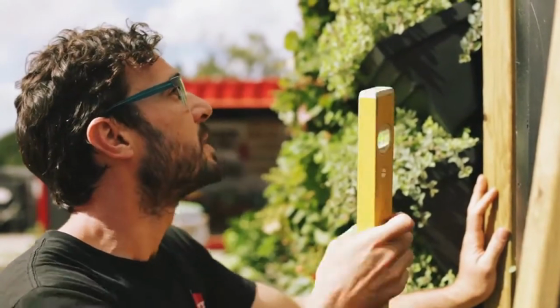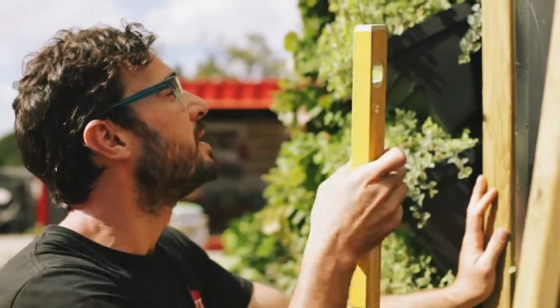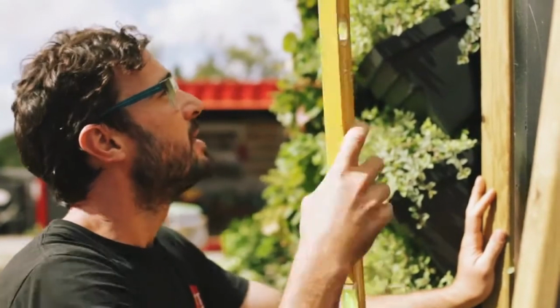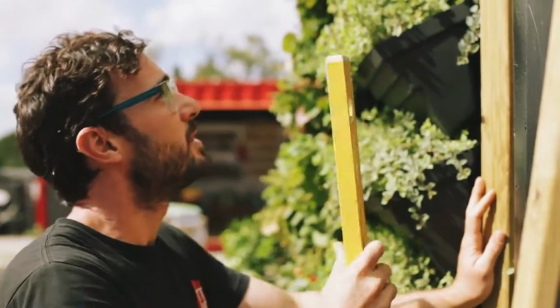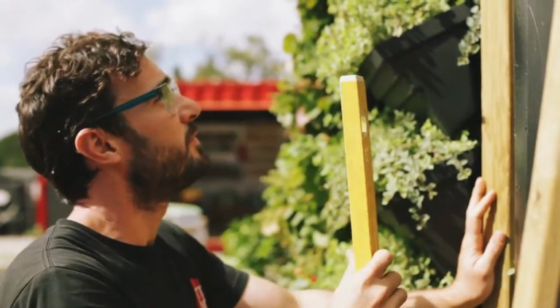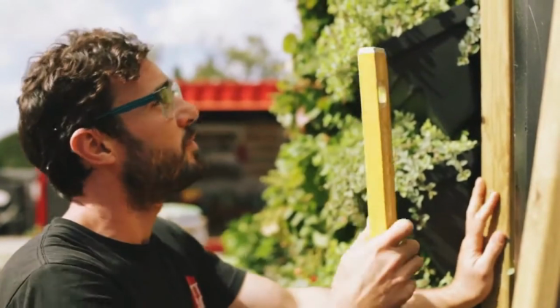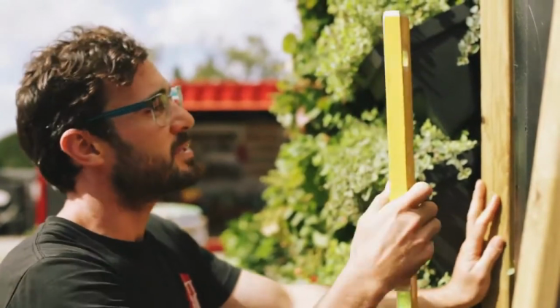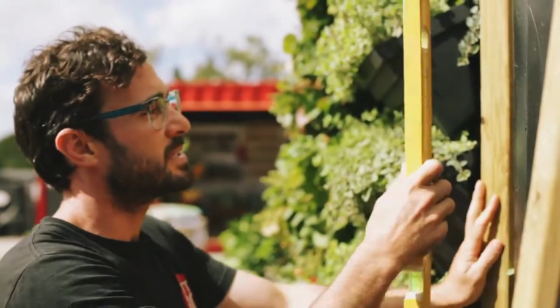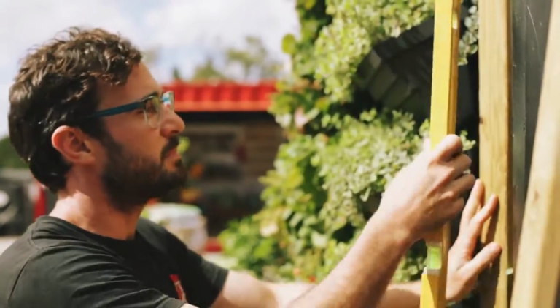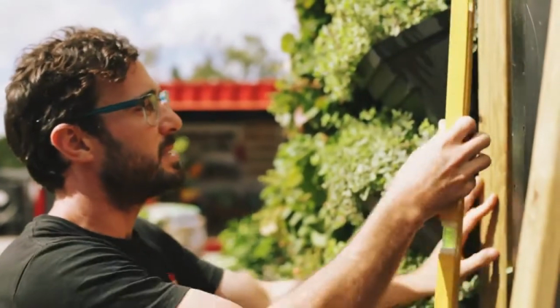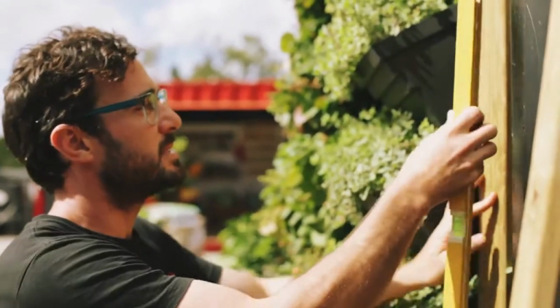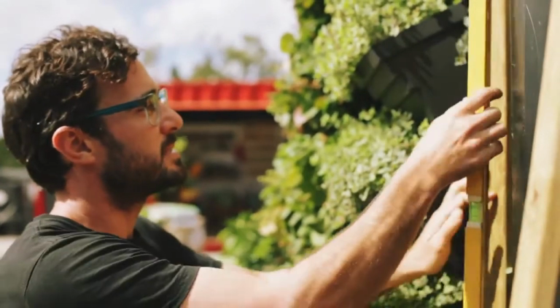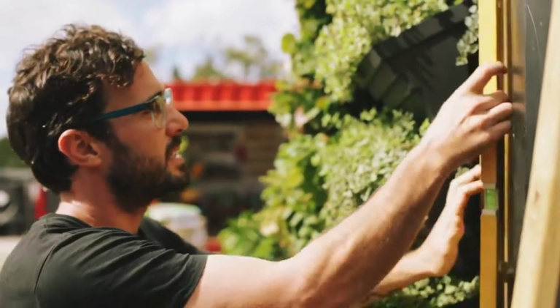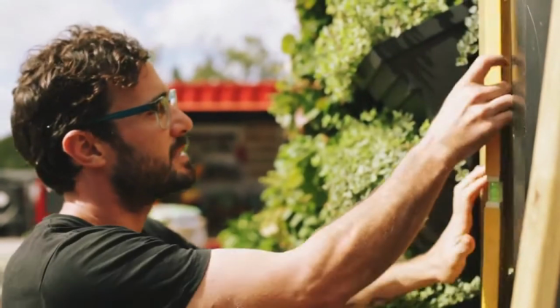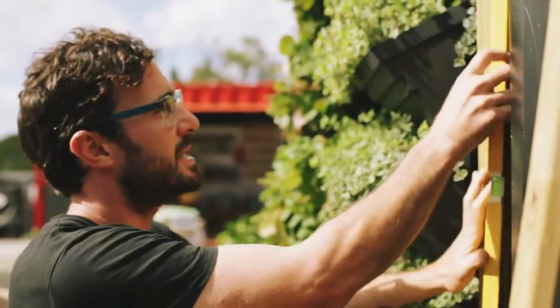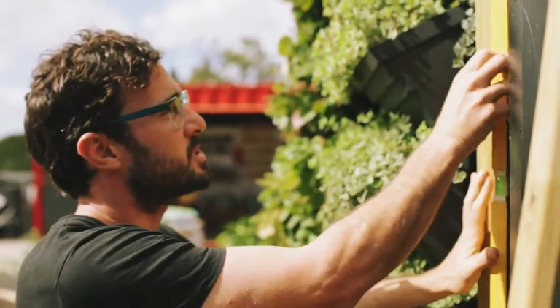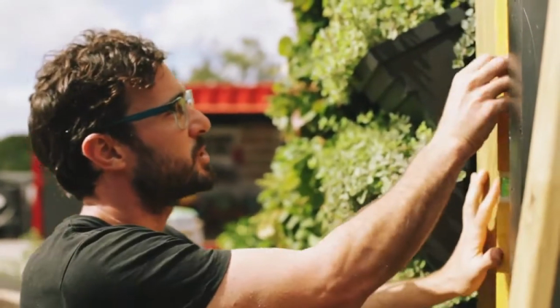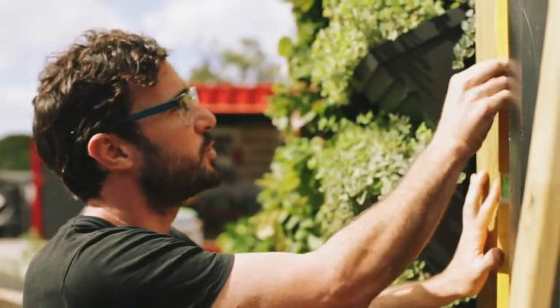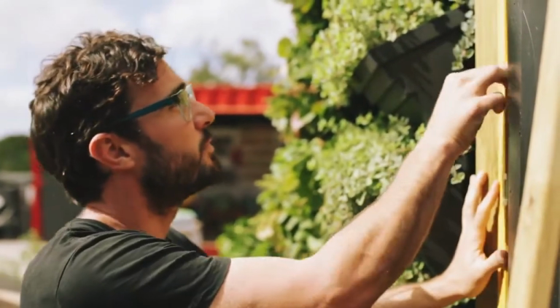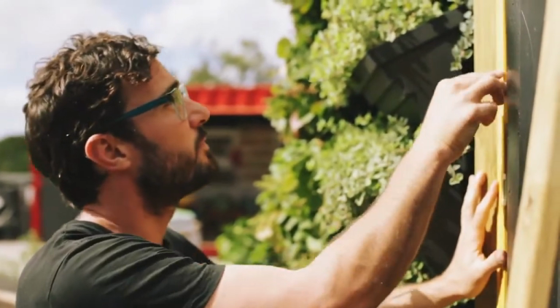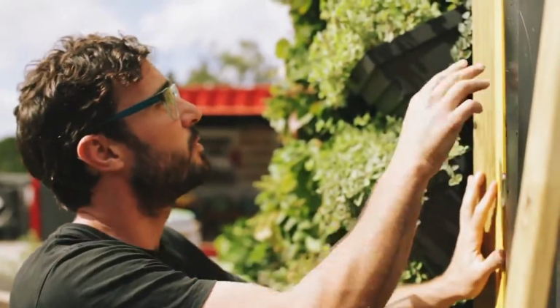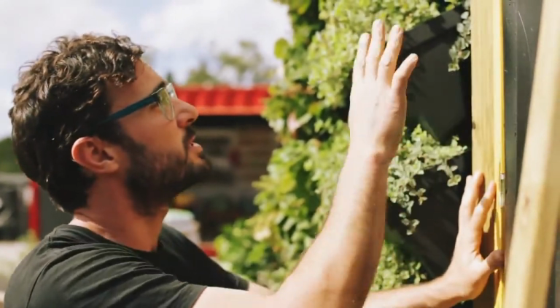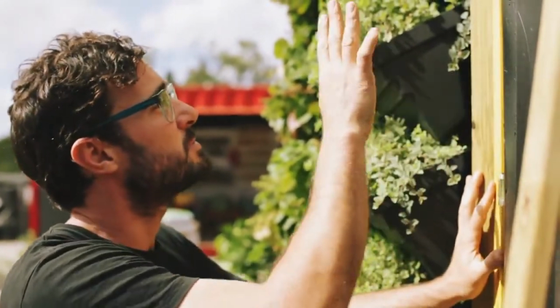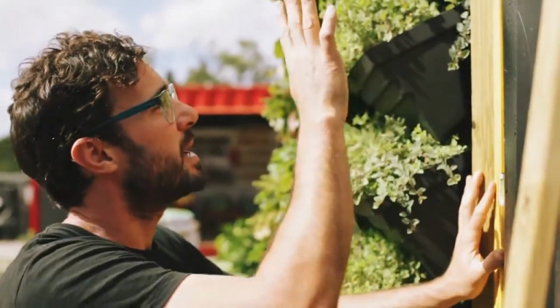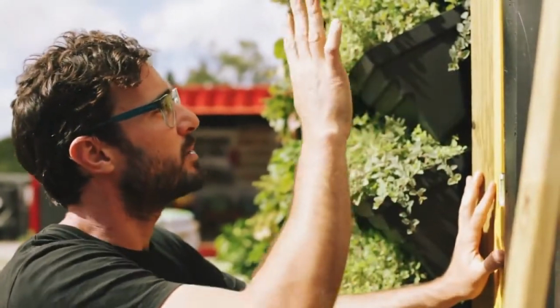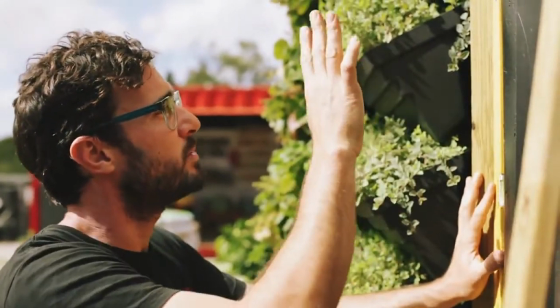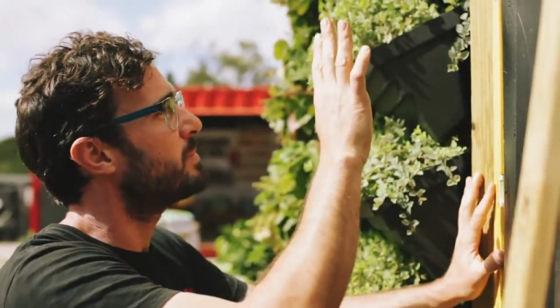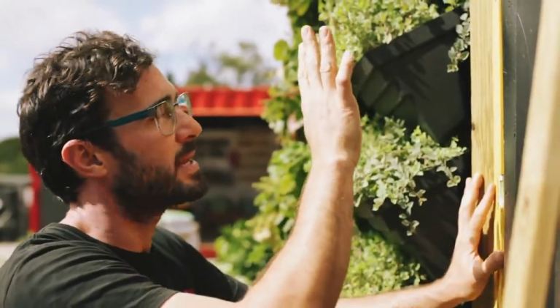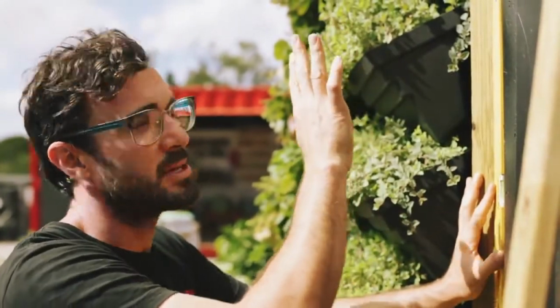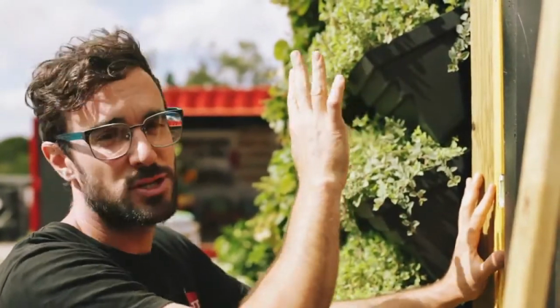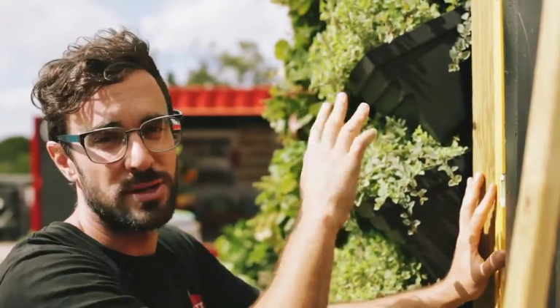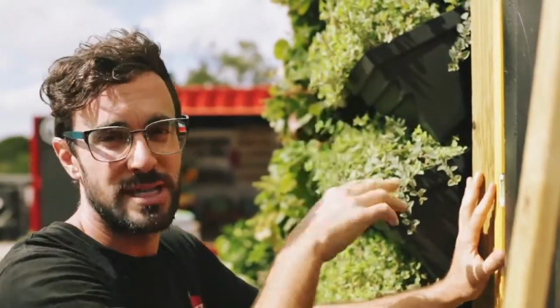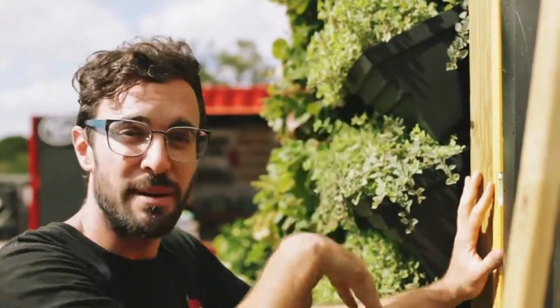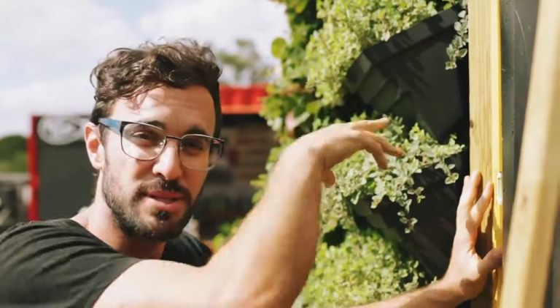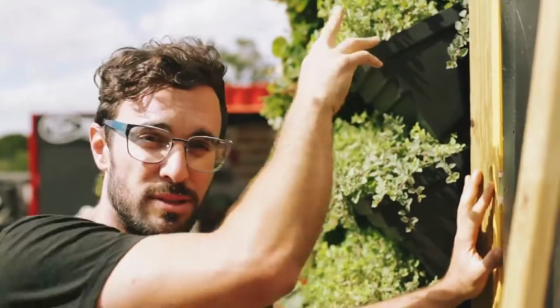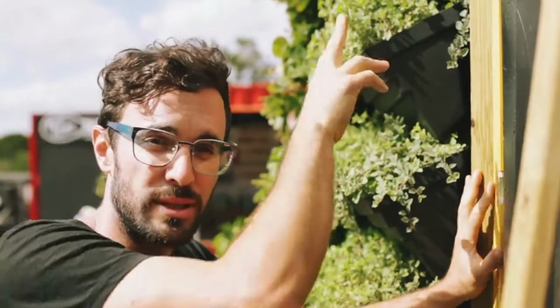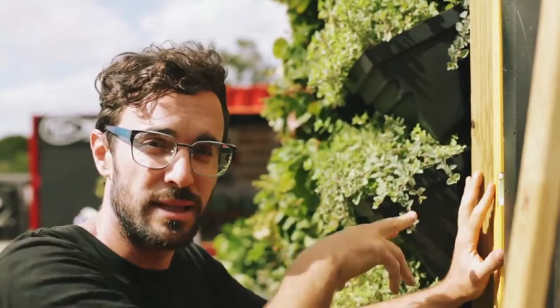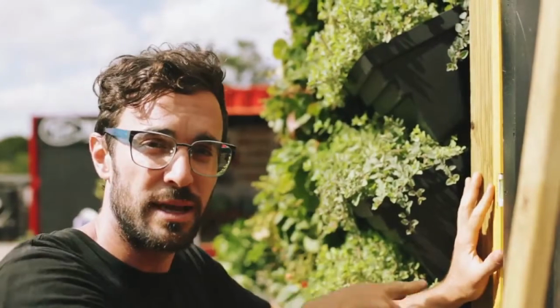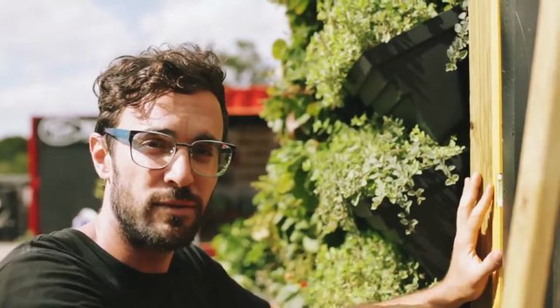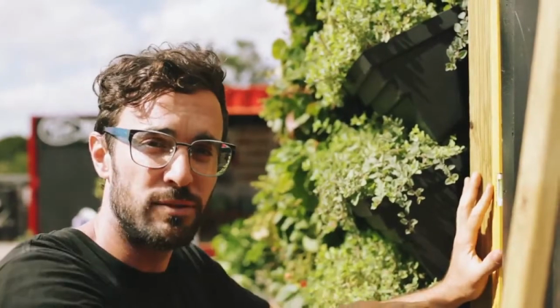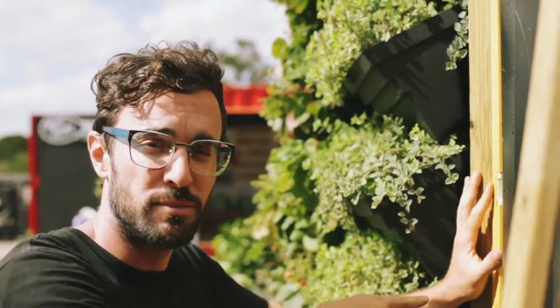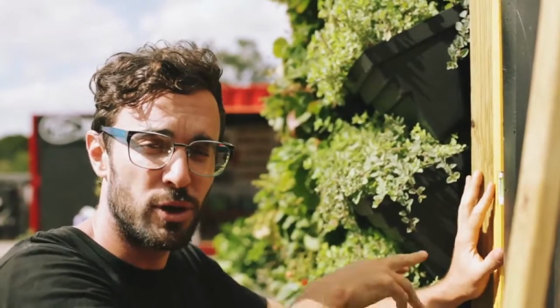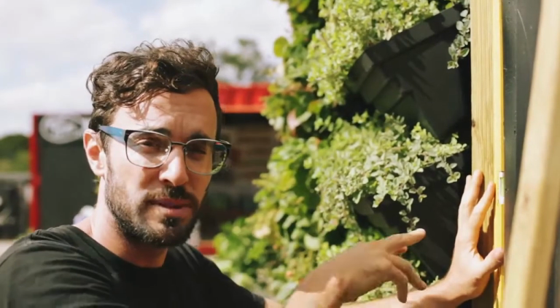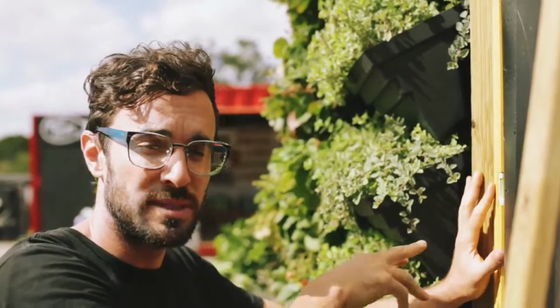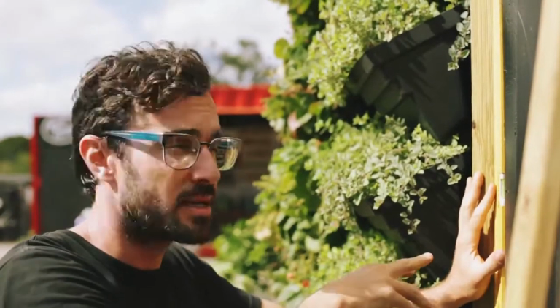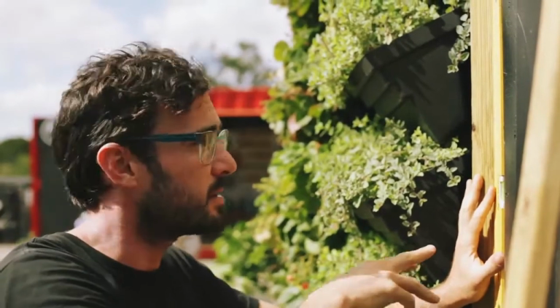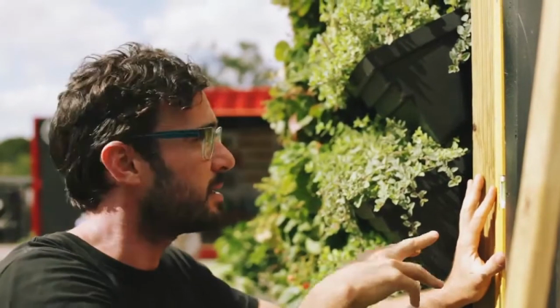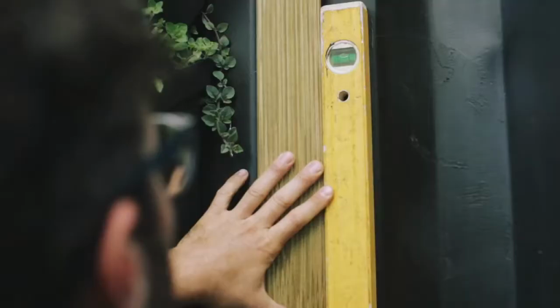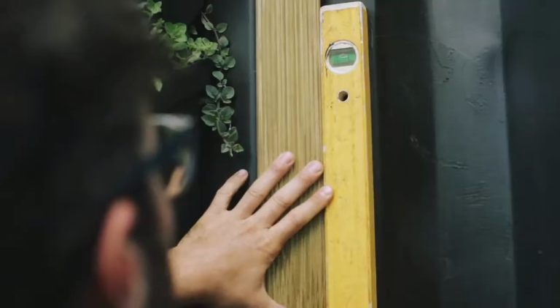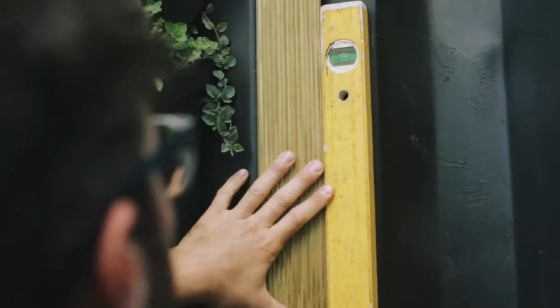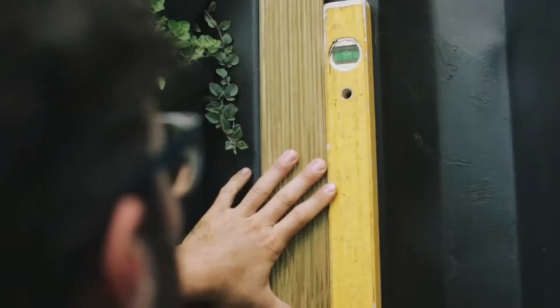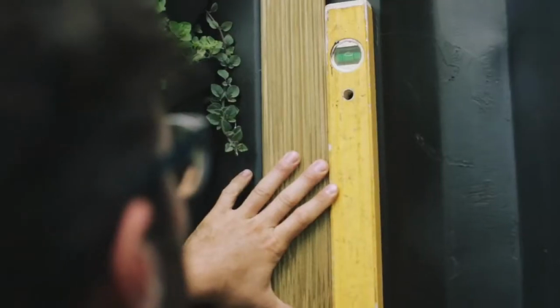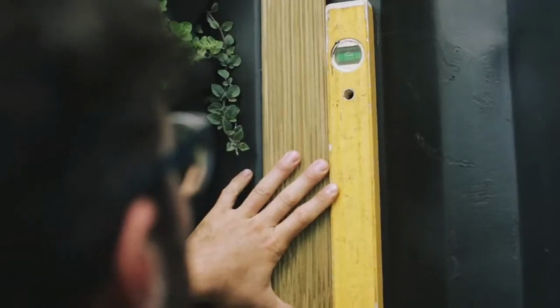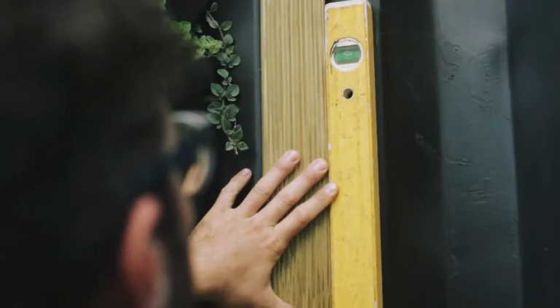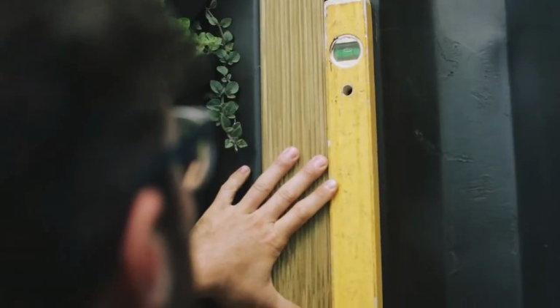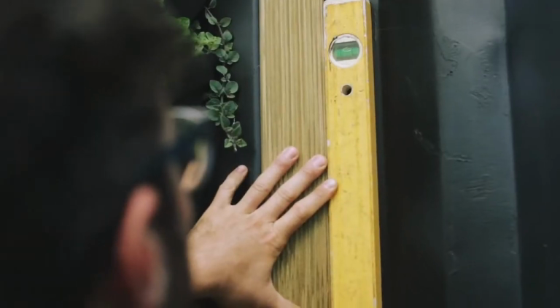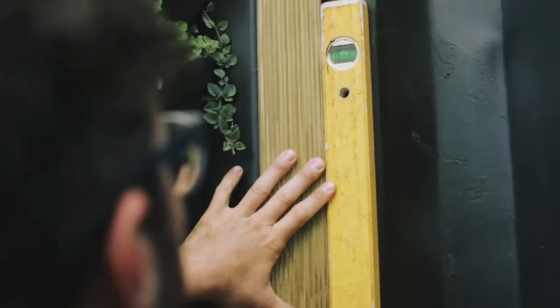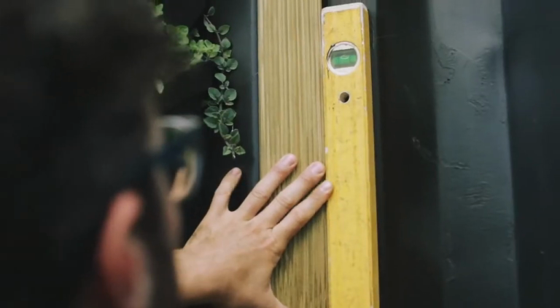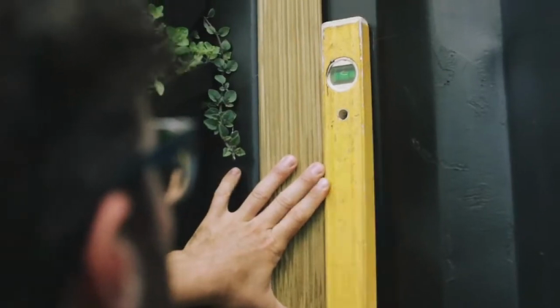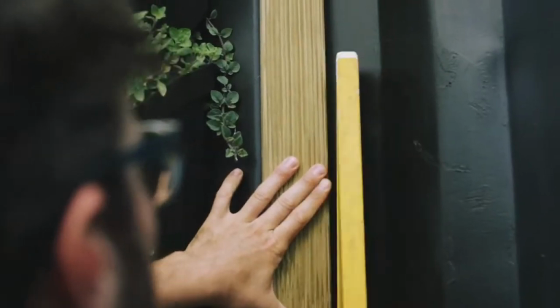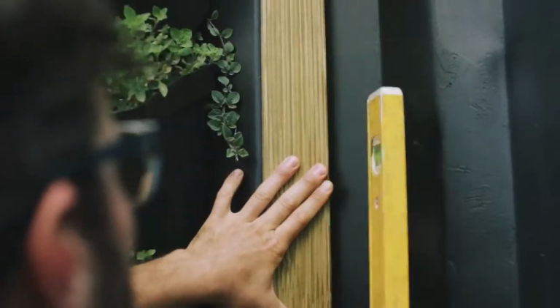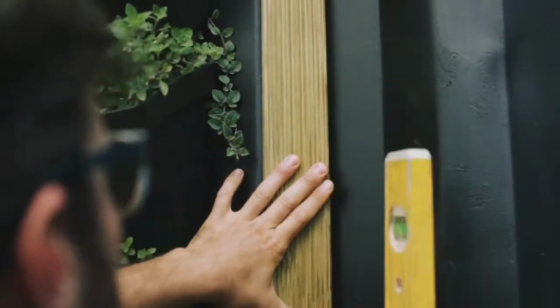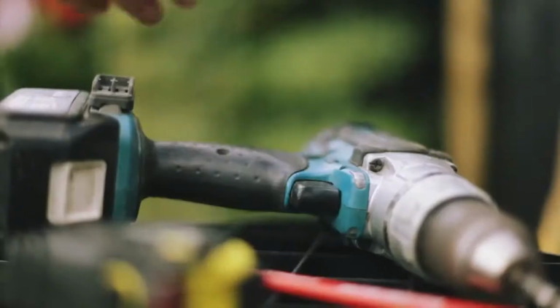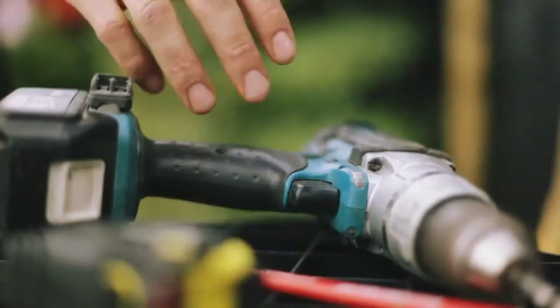The first step is attaching your first panel, making sure it's absolutely level and perpendicular, so make sure you use the spirit level.